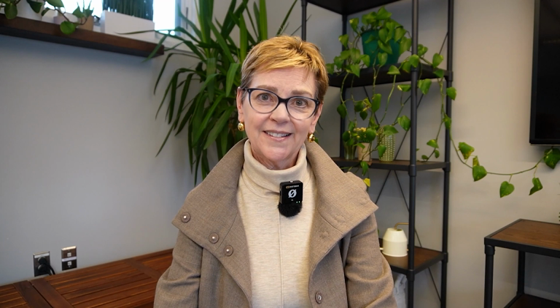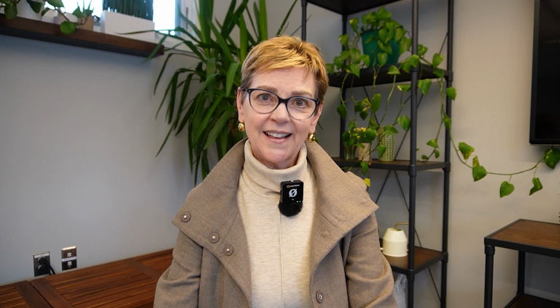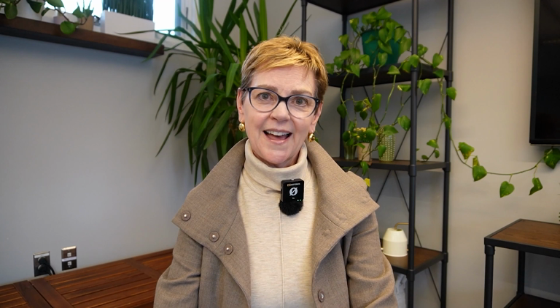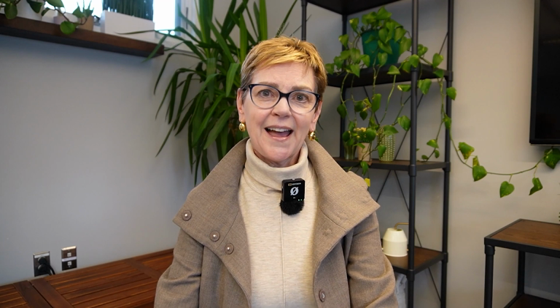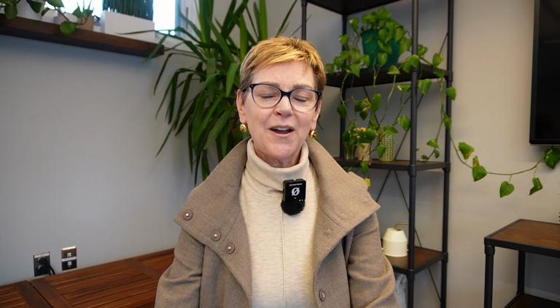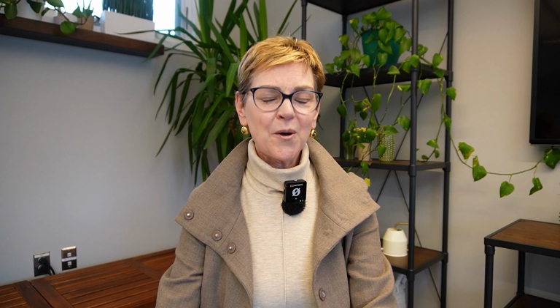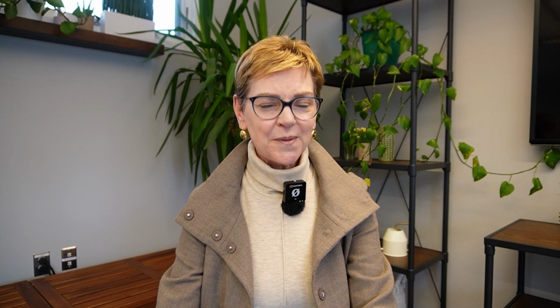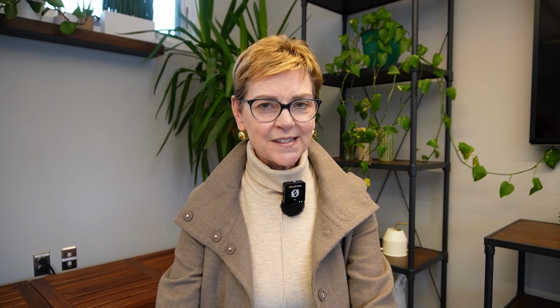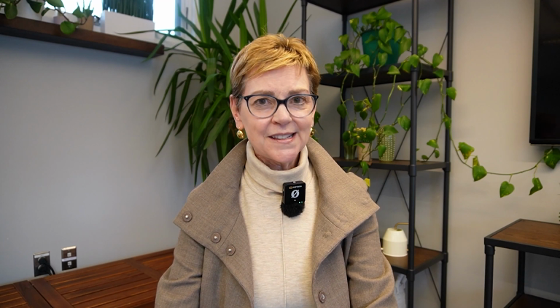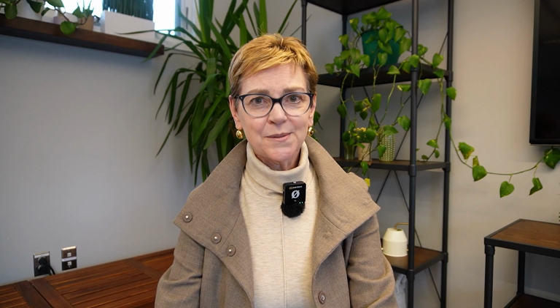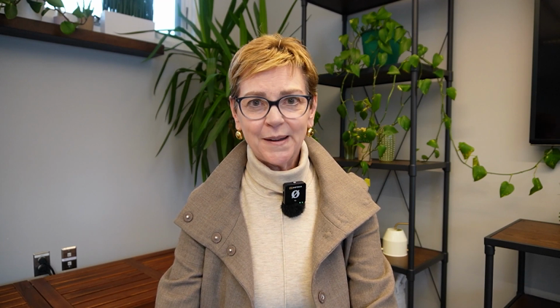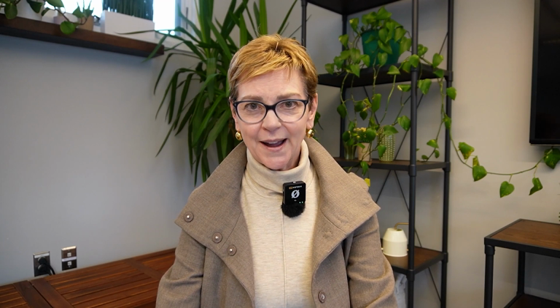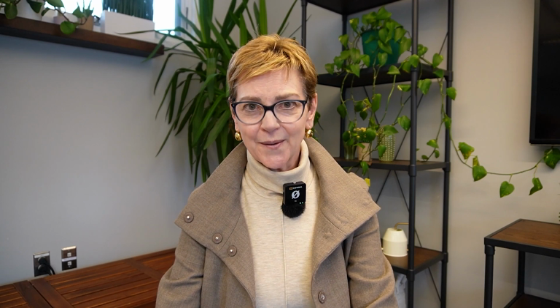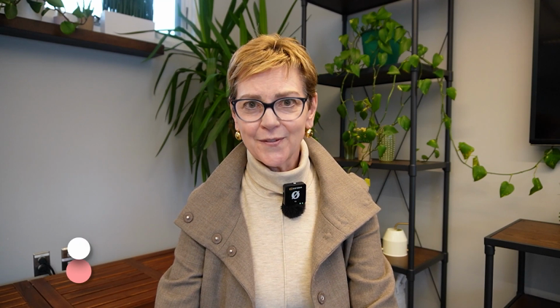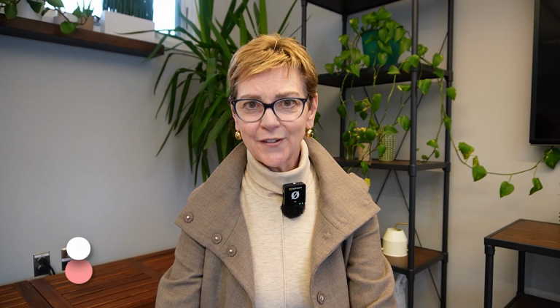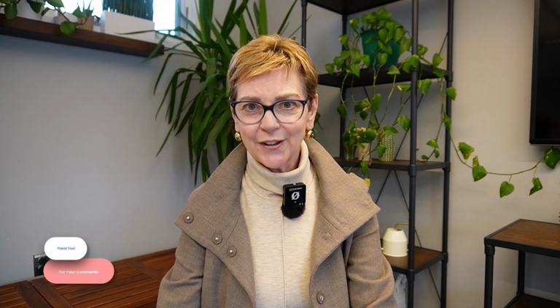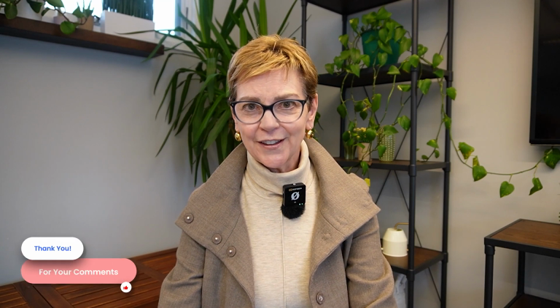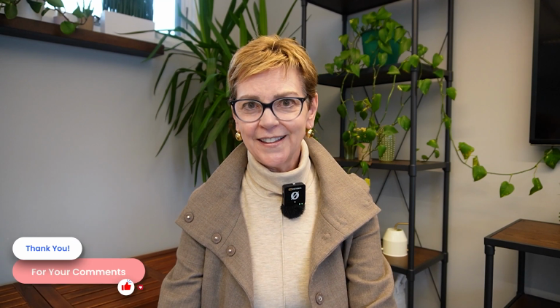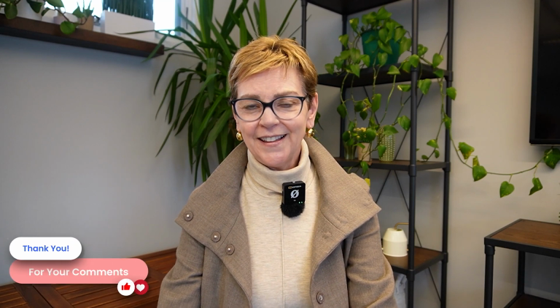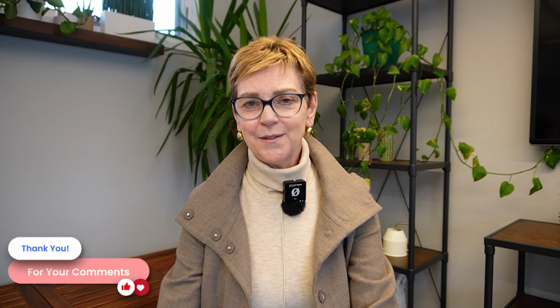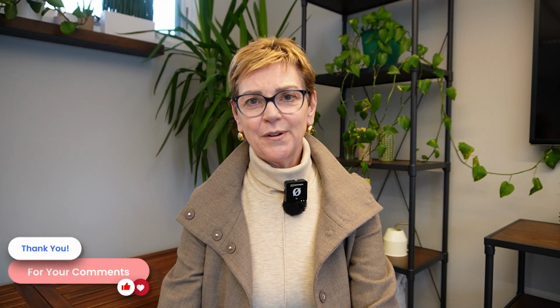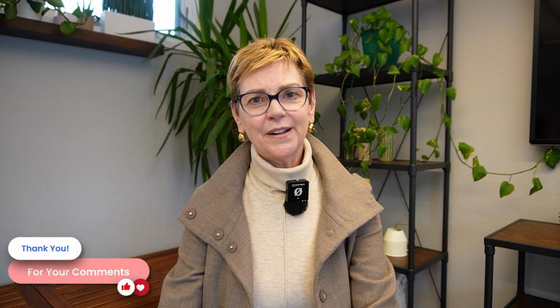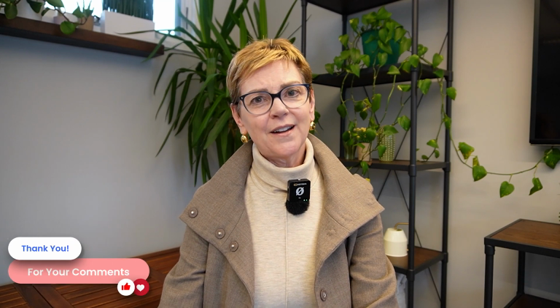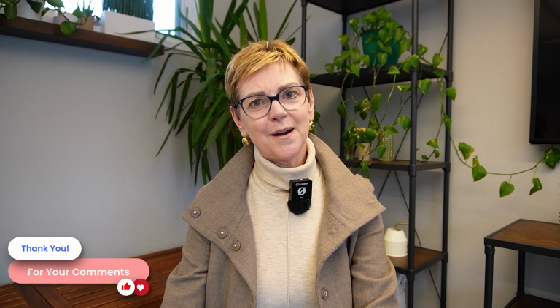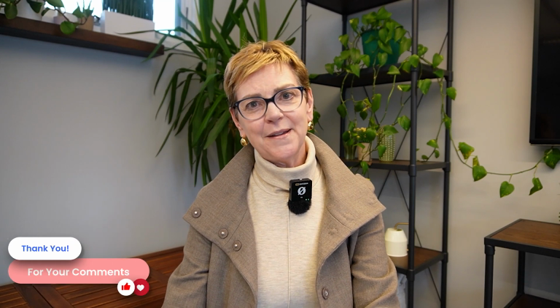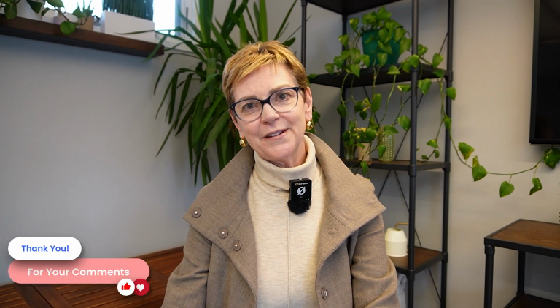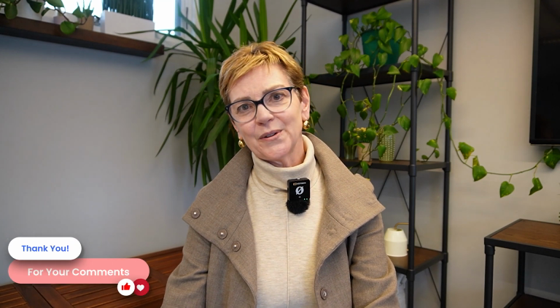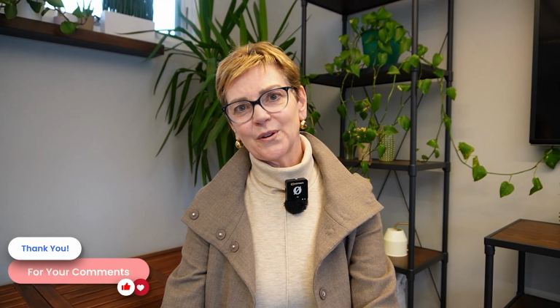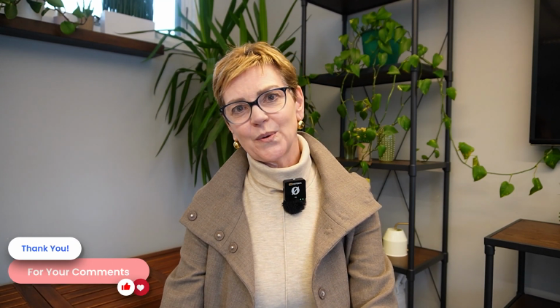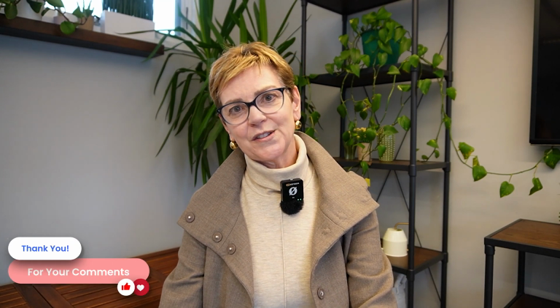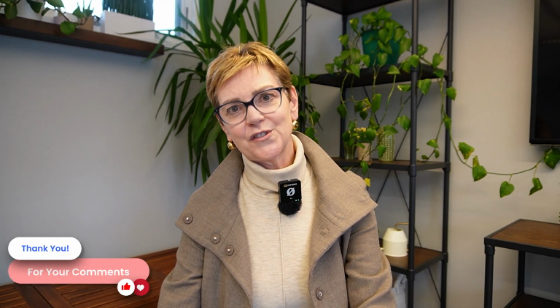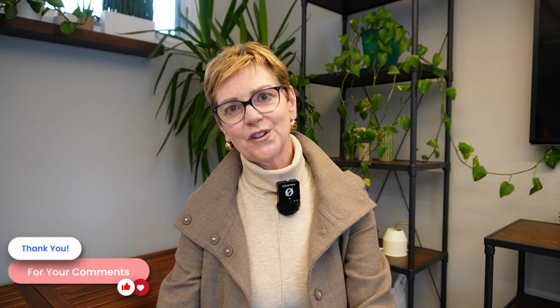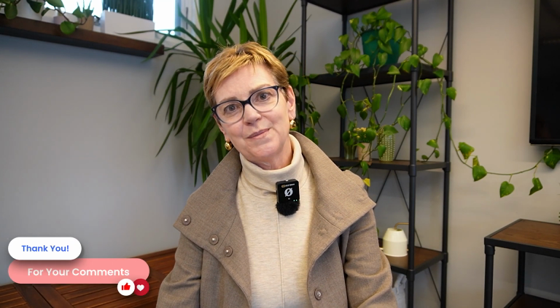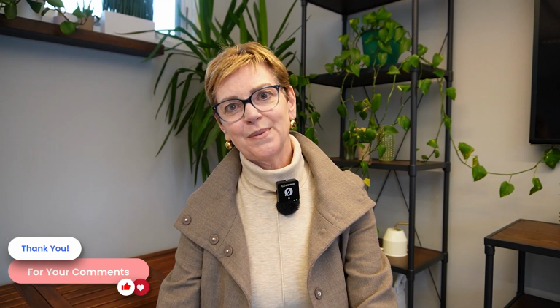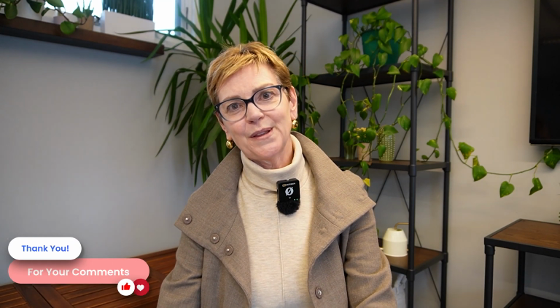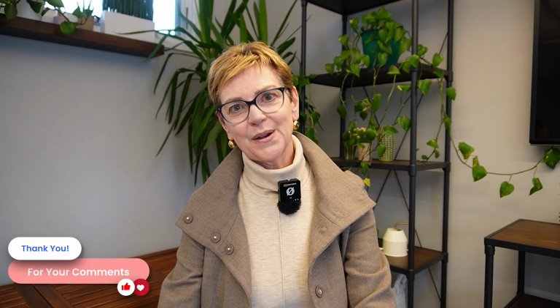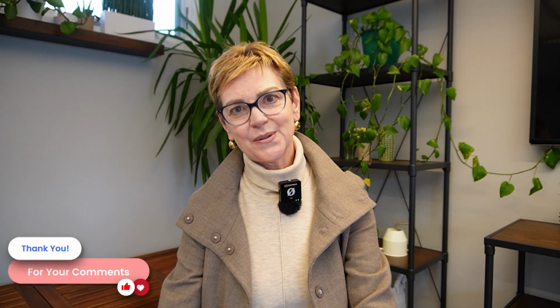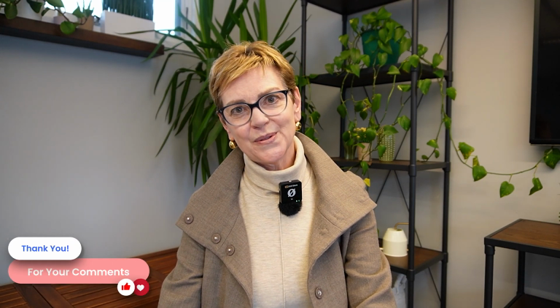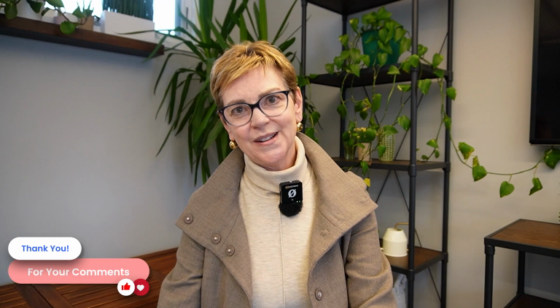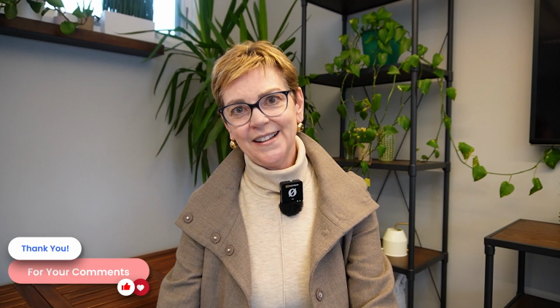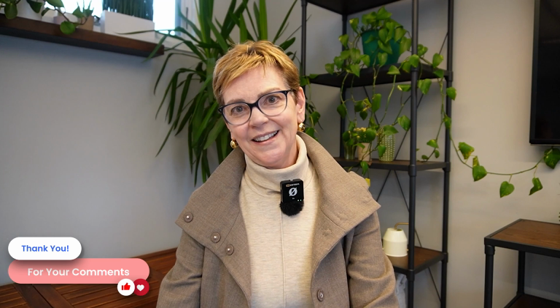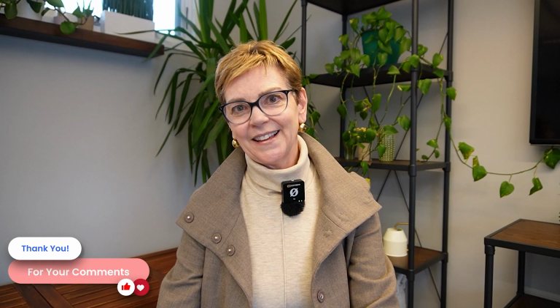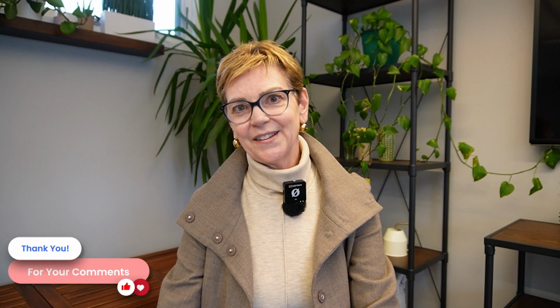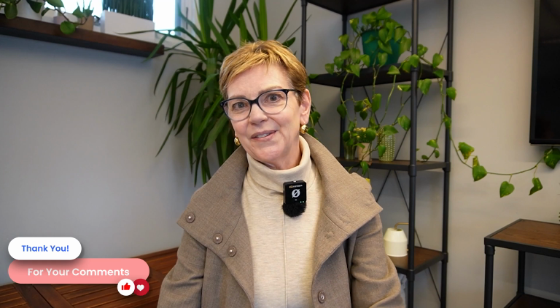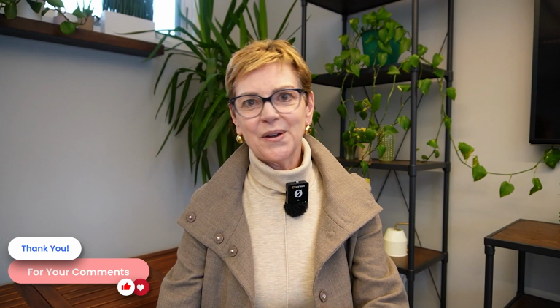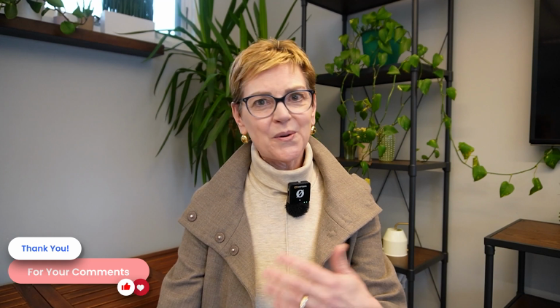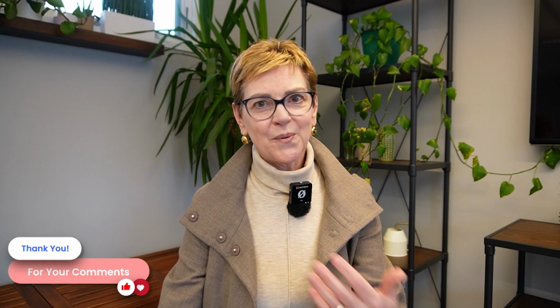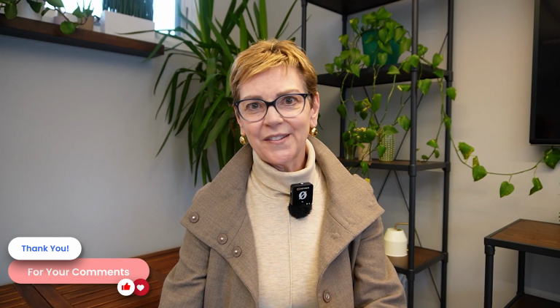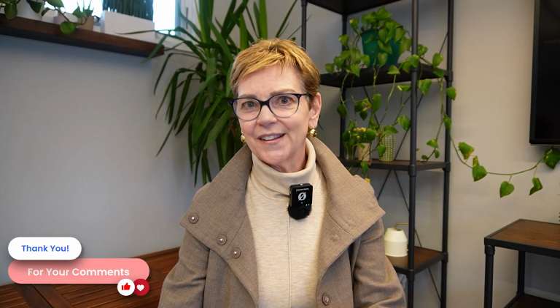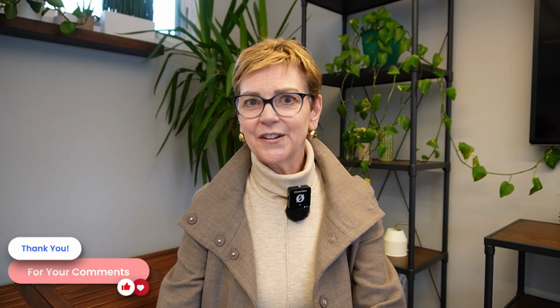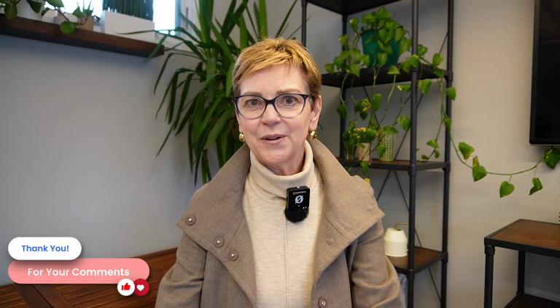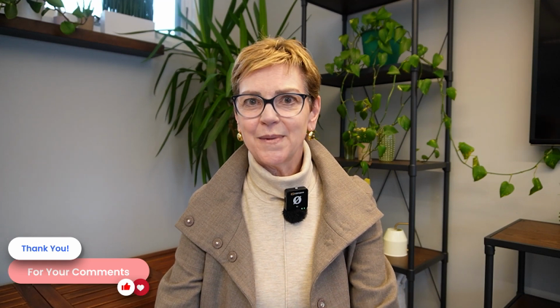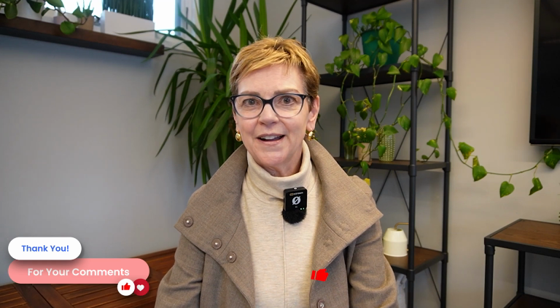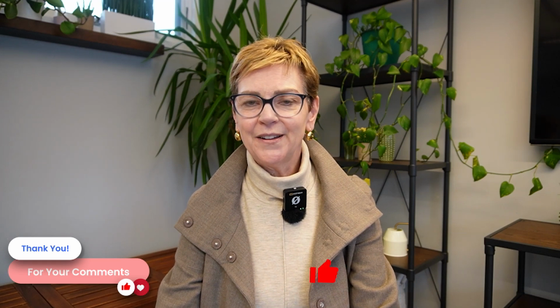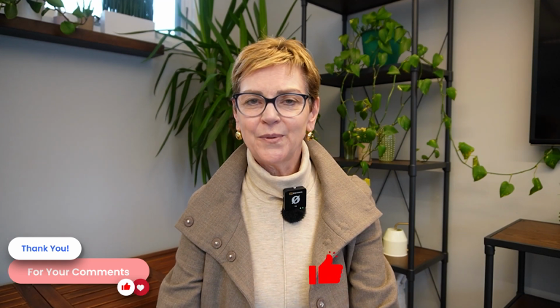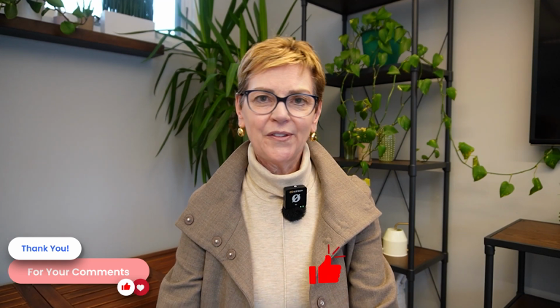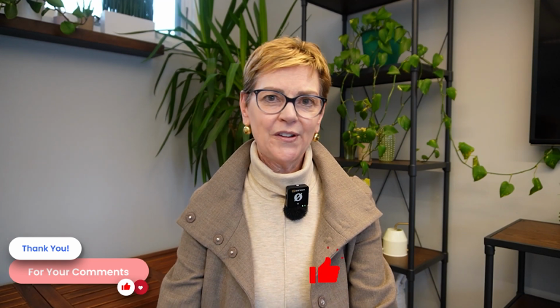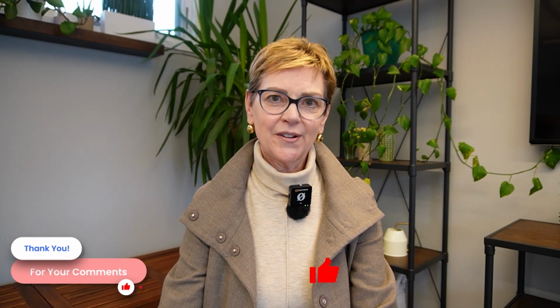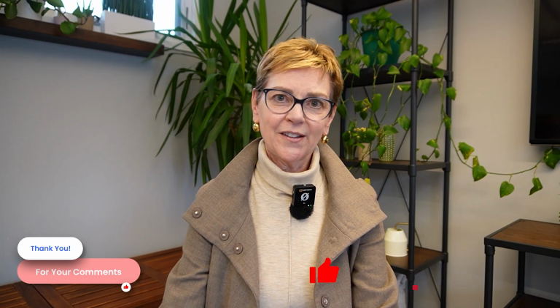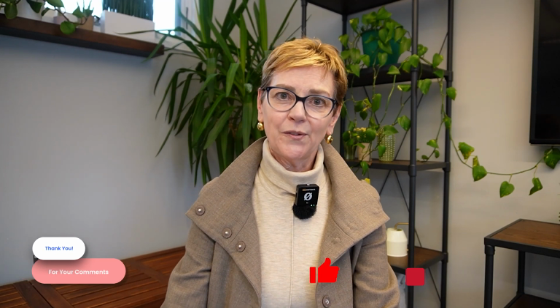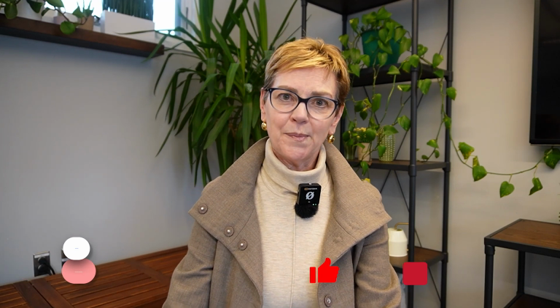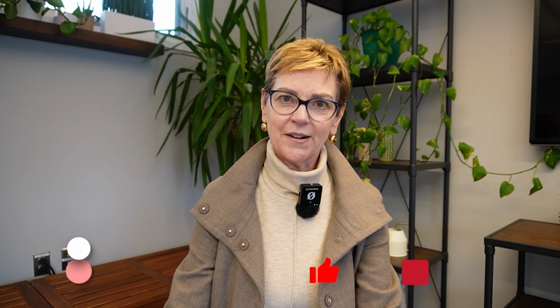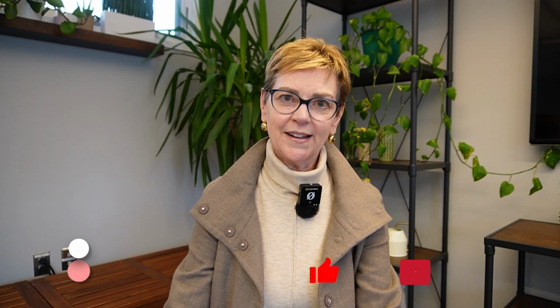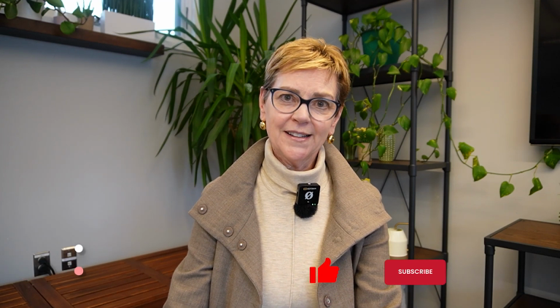I hope this has been helpful. Put a comment or question below and let us know what's on your mind and what your experience has been. Thank you for watching, and we'll see you next time.